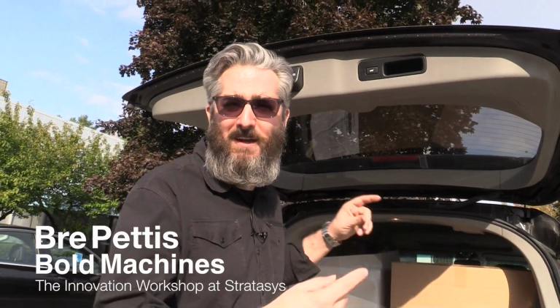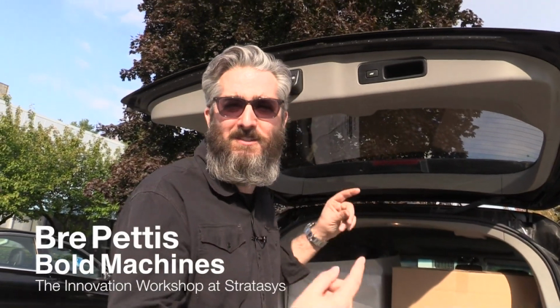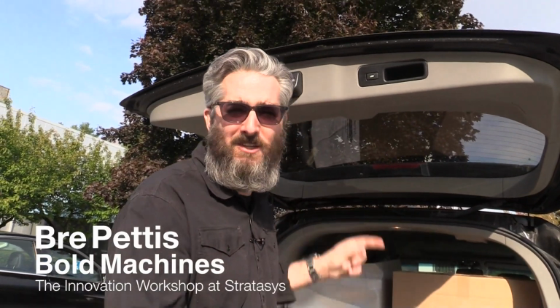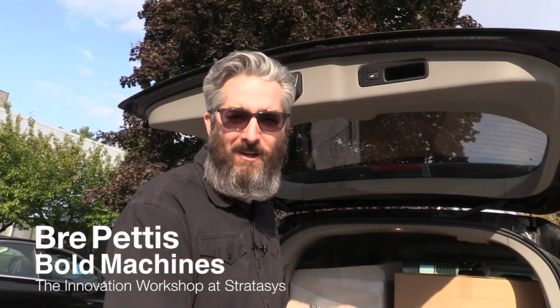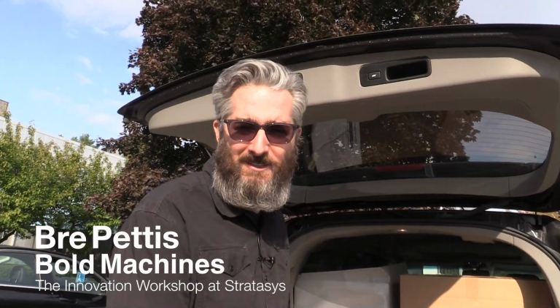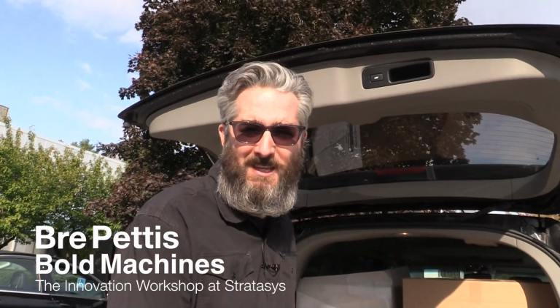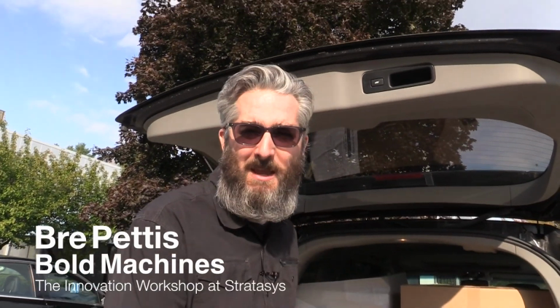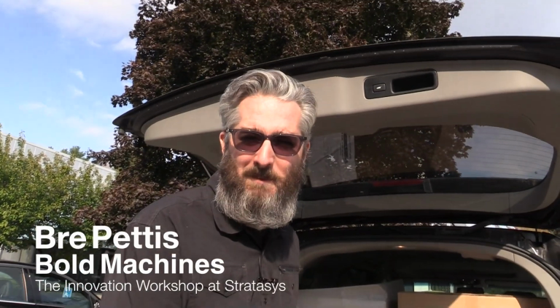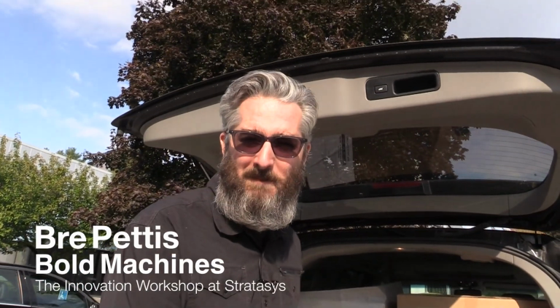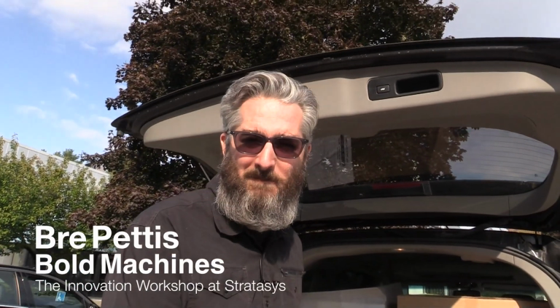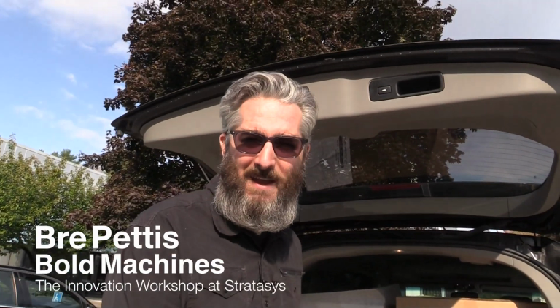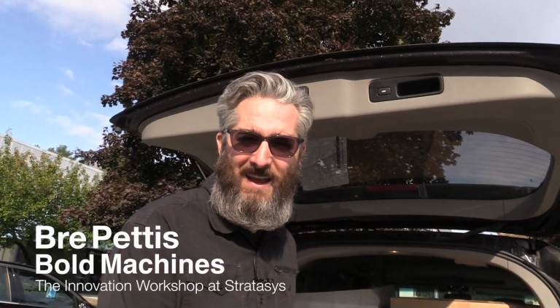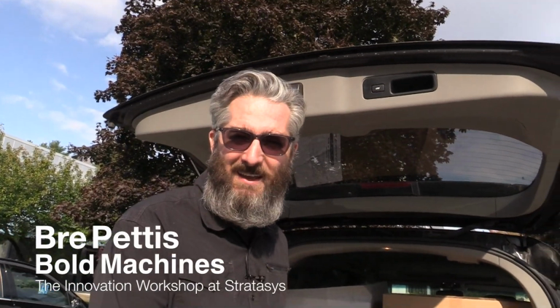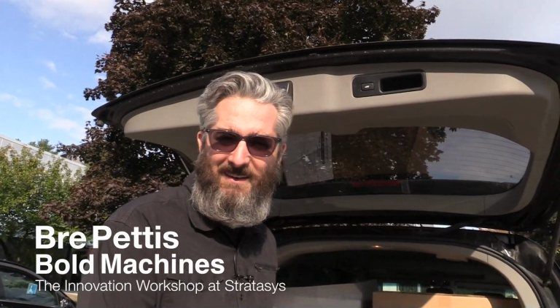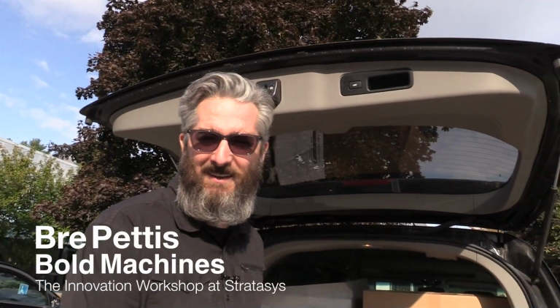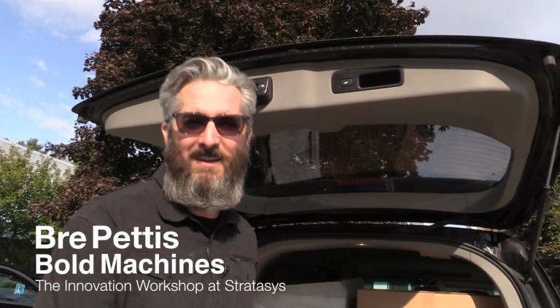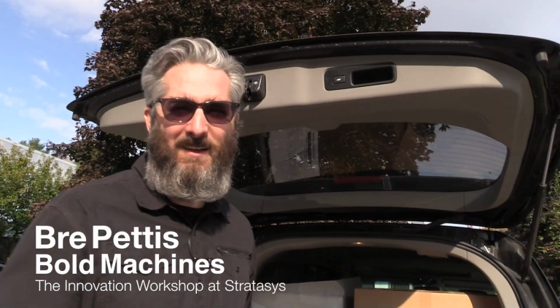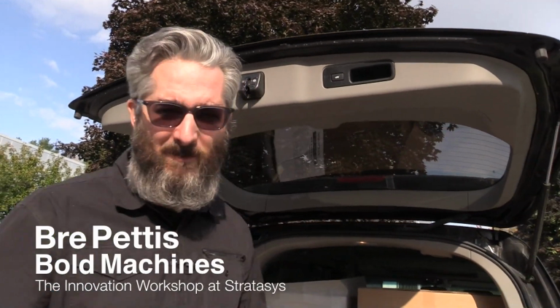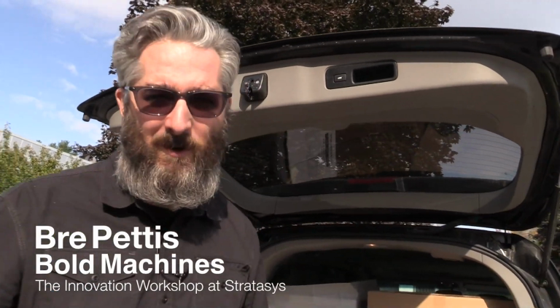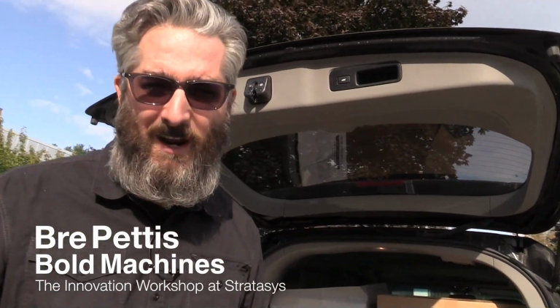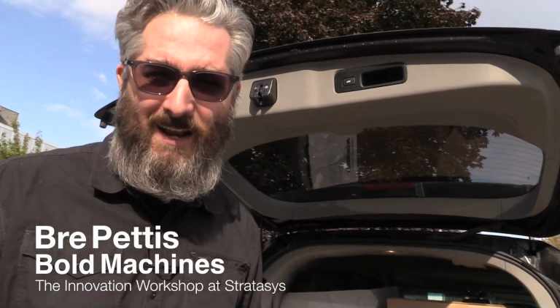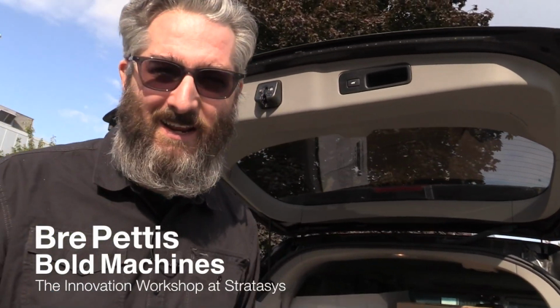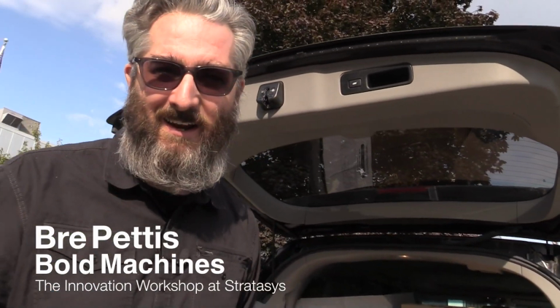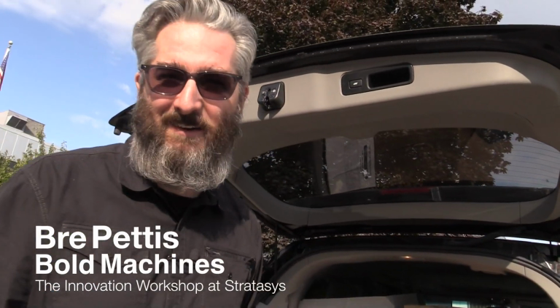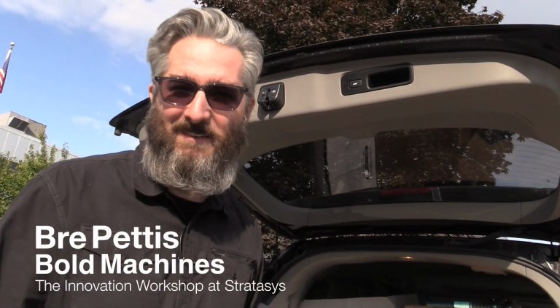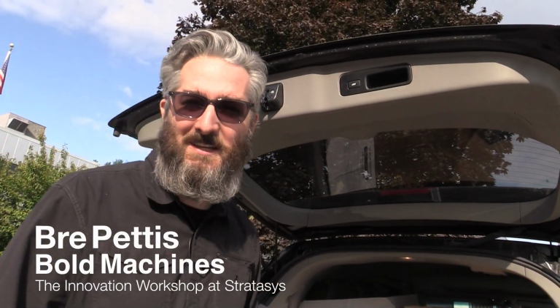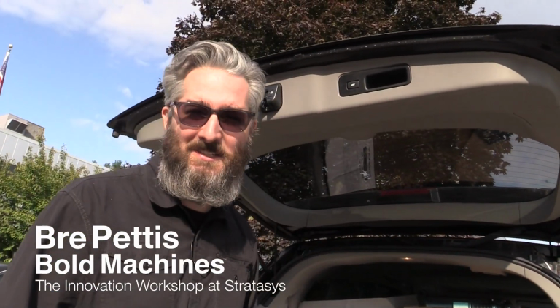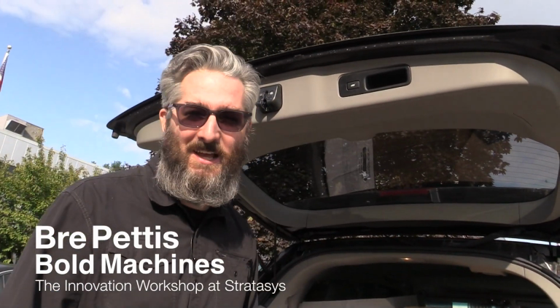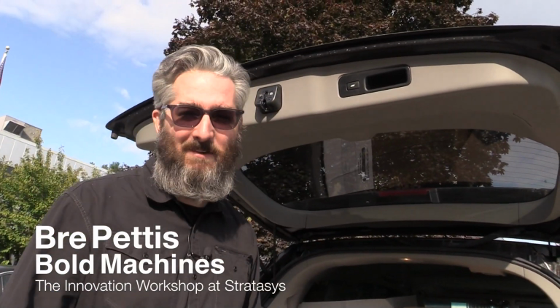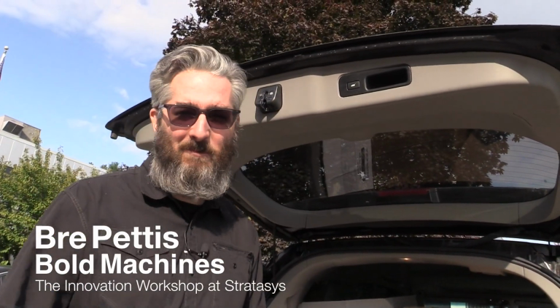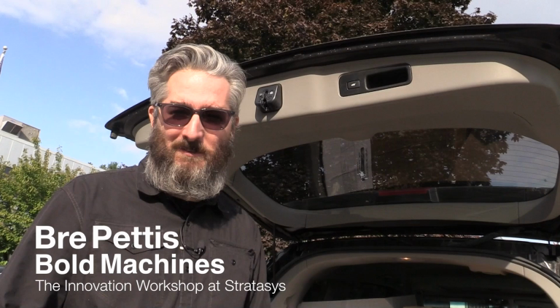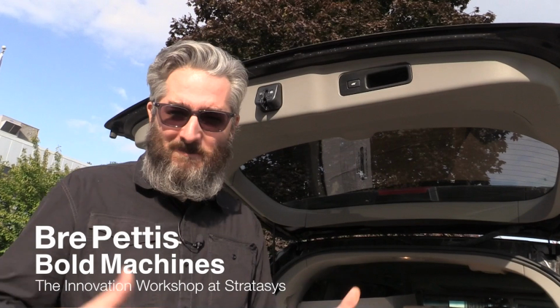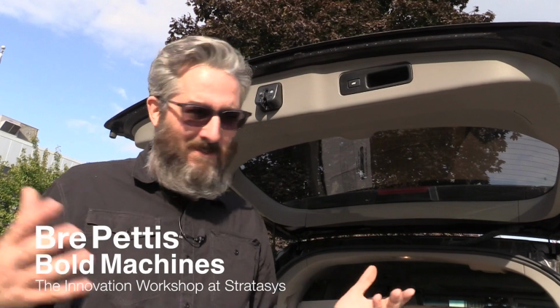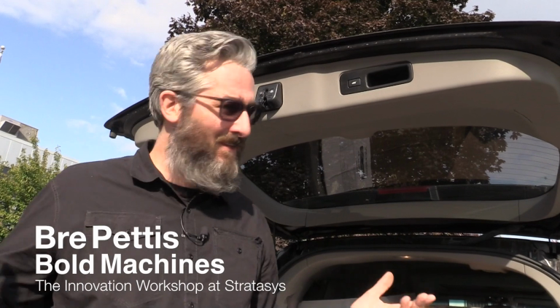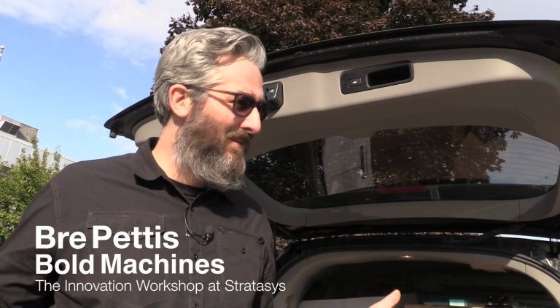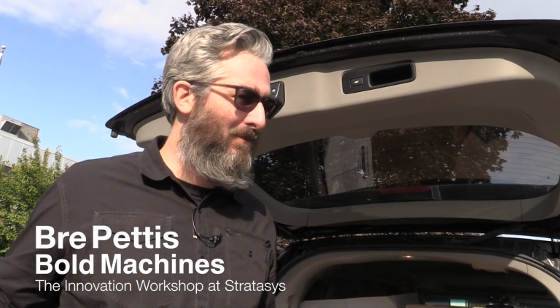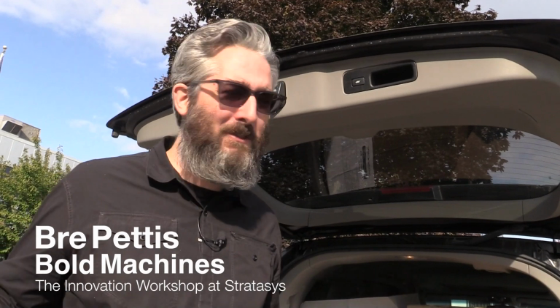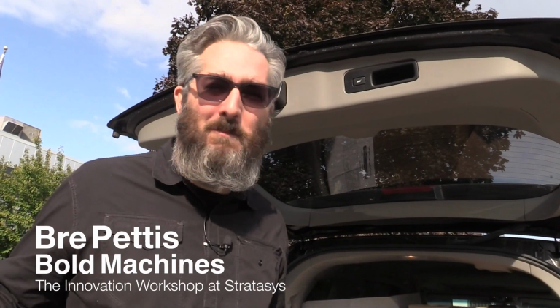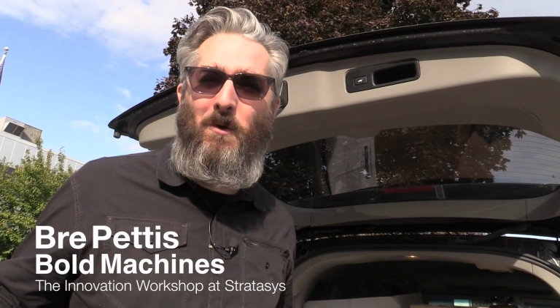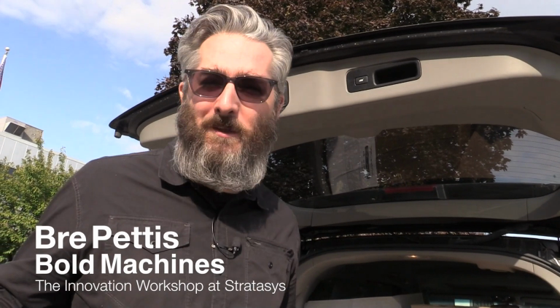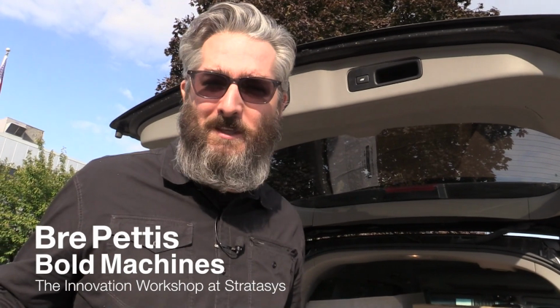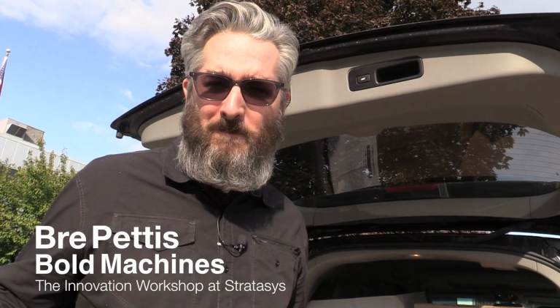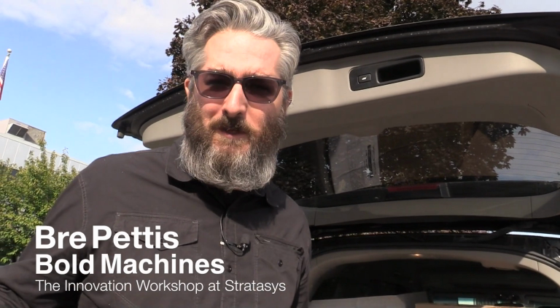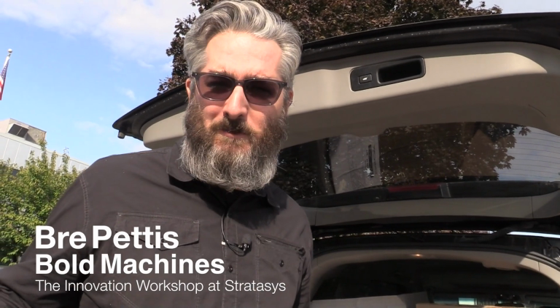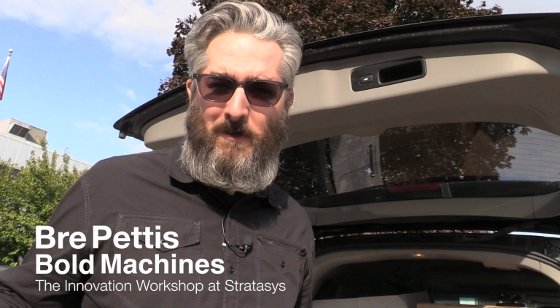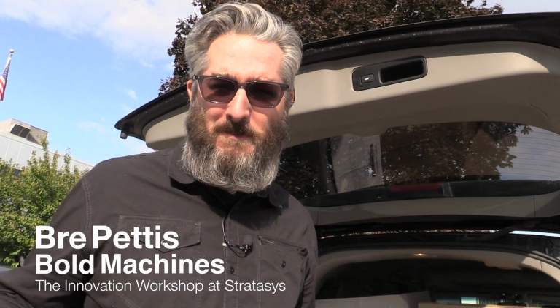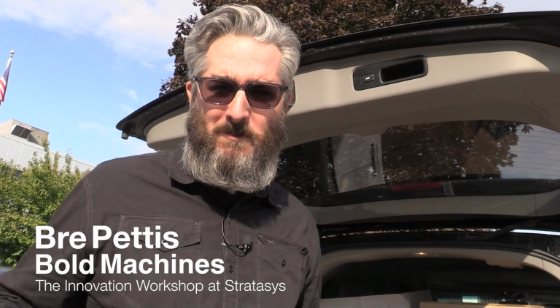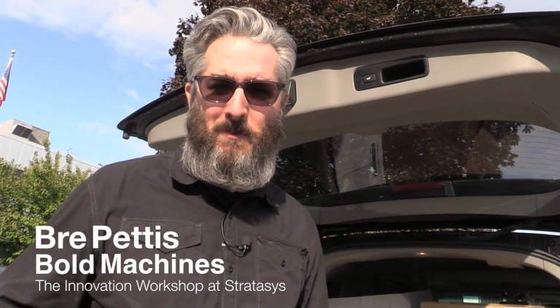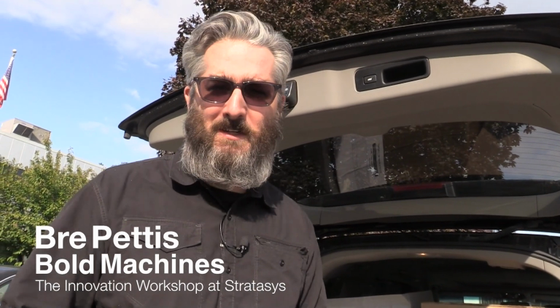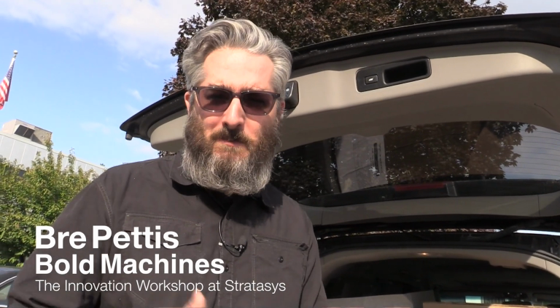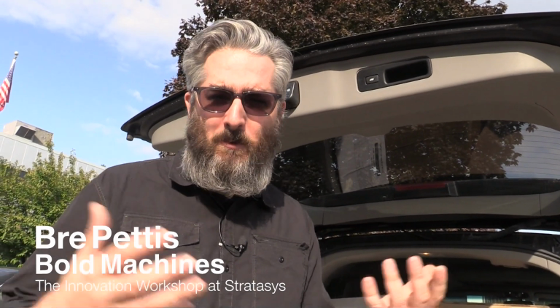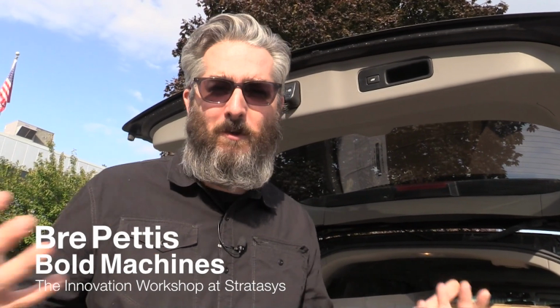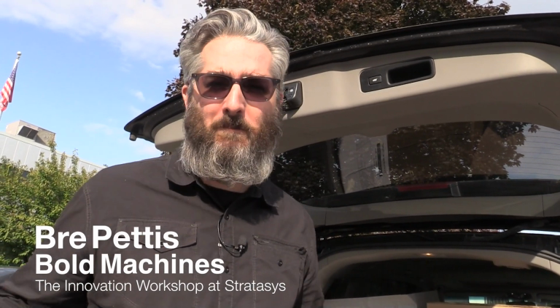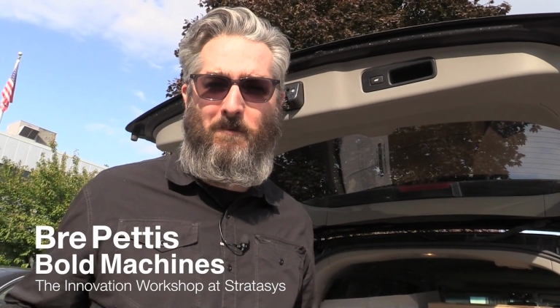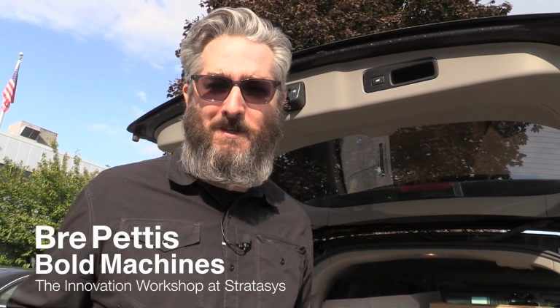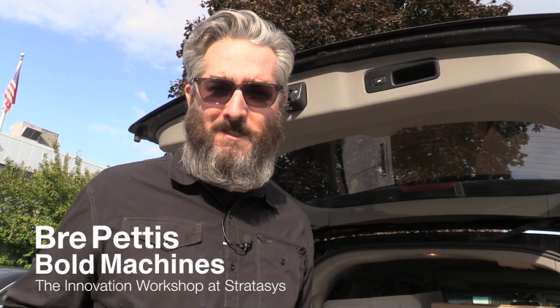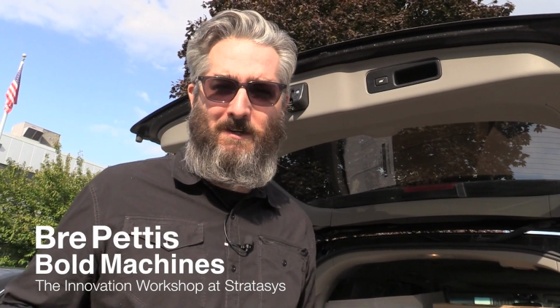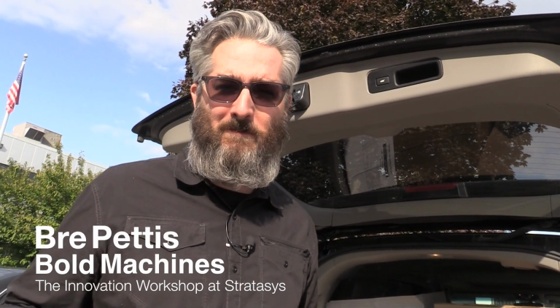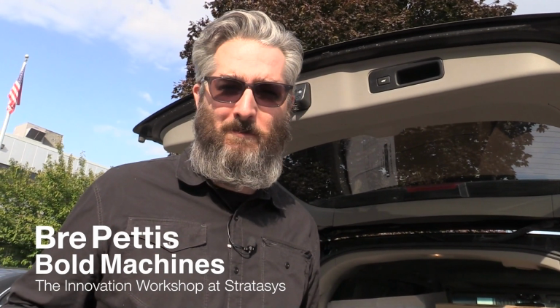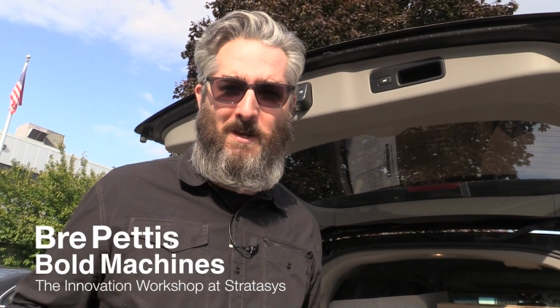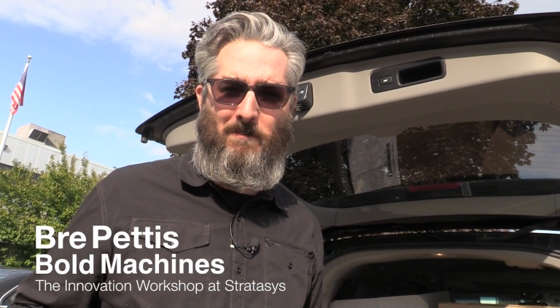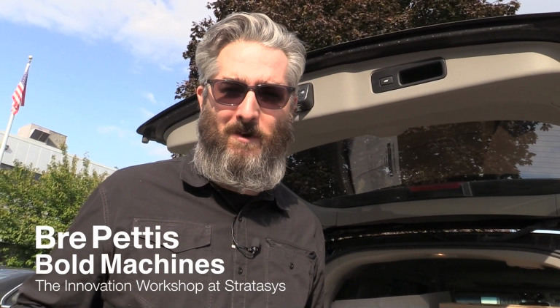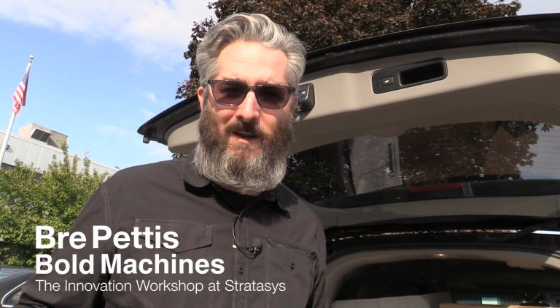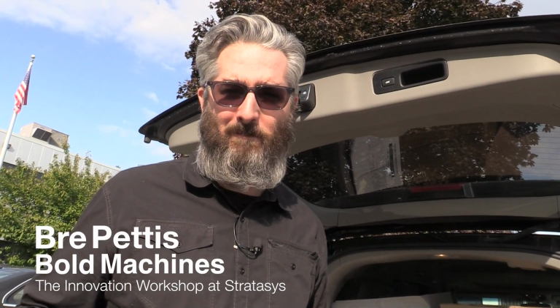We've got a SolidScape in the van — we're out of here. Thanks a lot. We'll do more of these field trips as we explore the frontier of 3D printing.